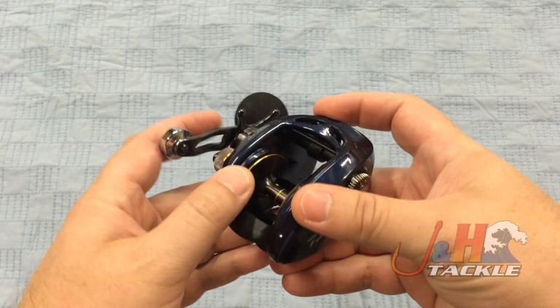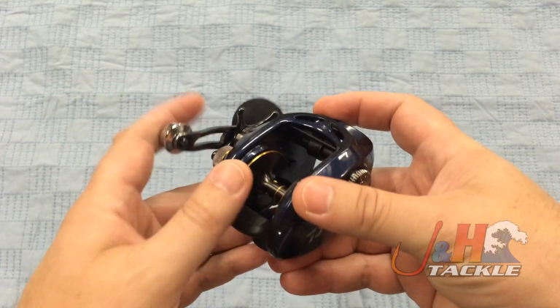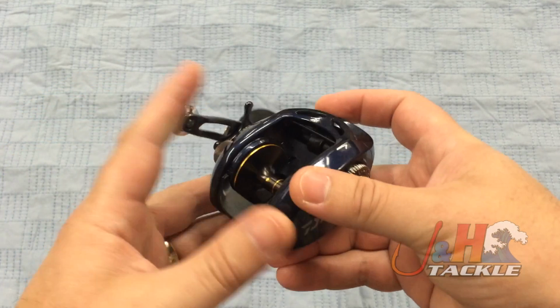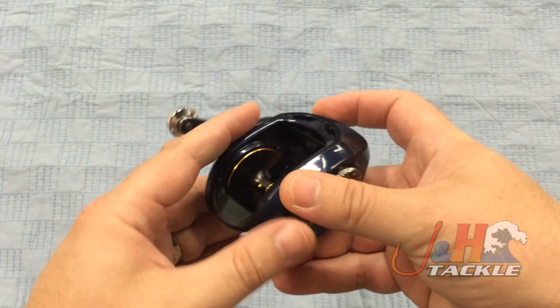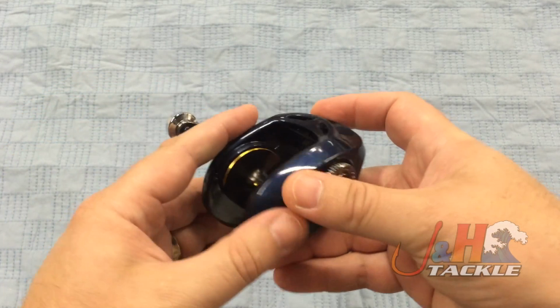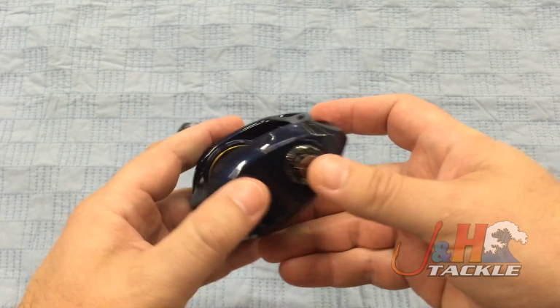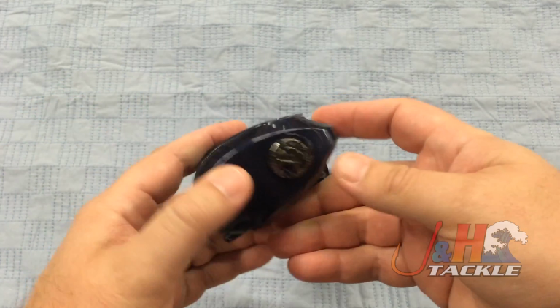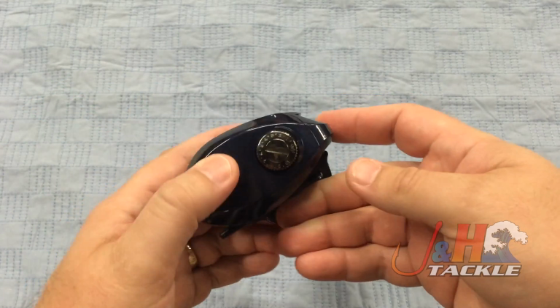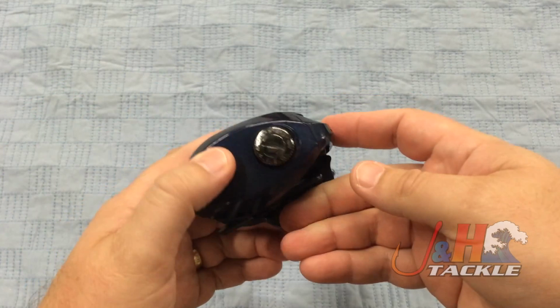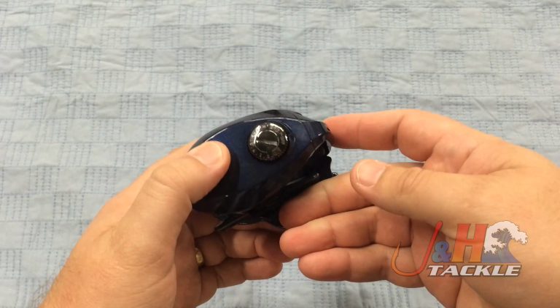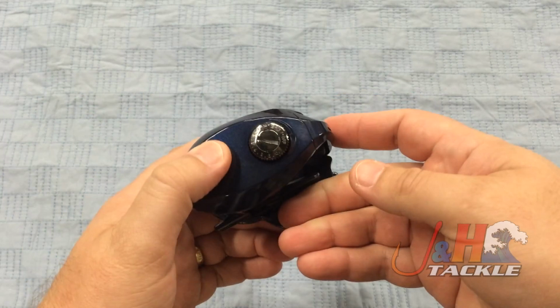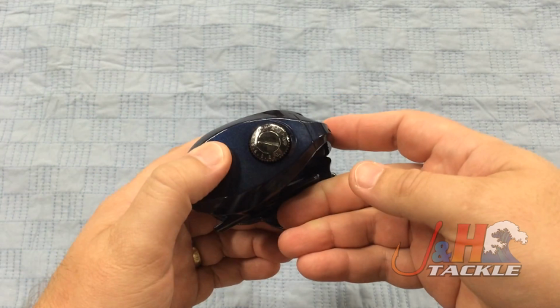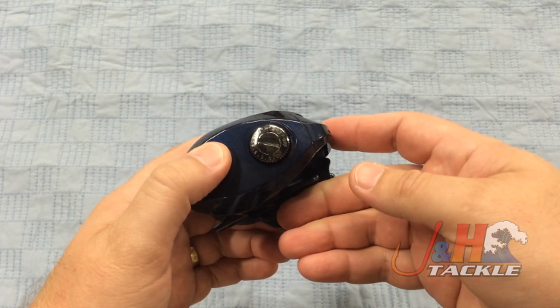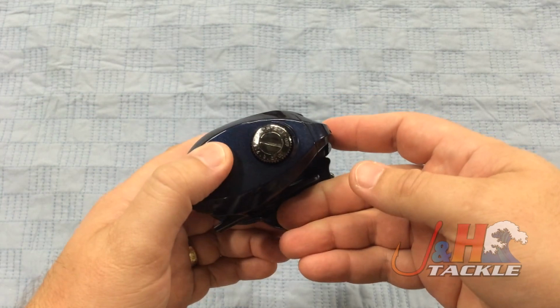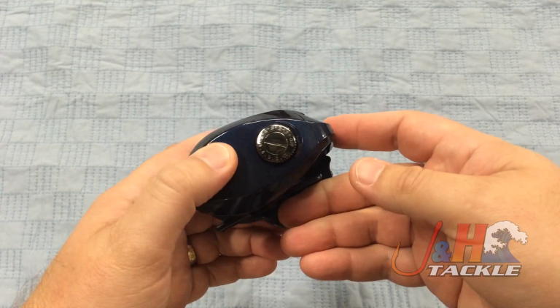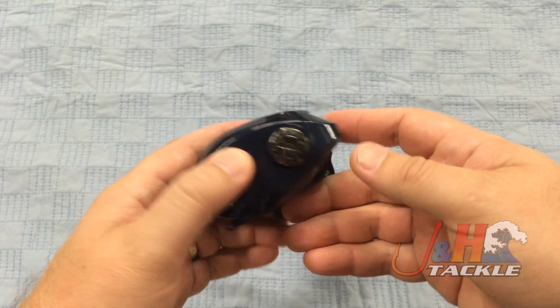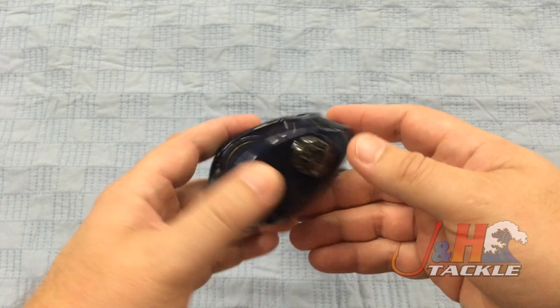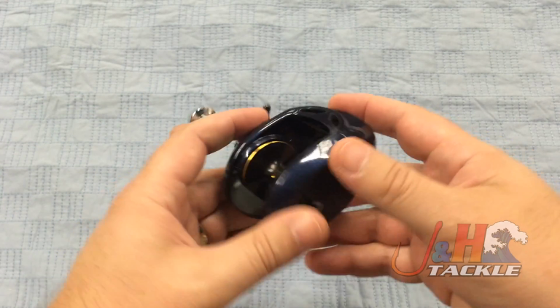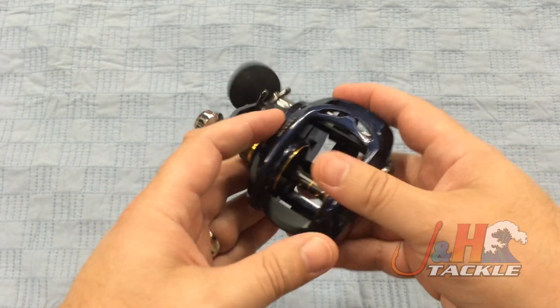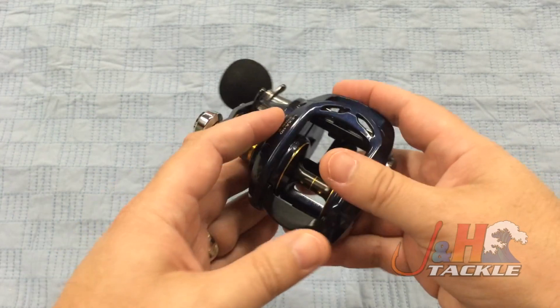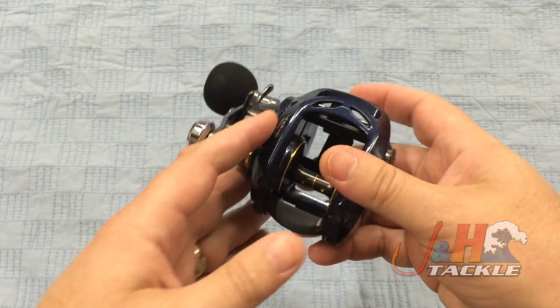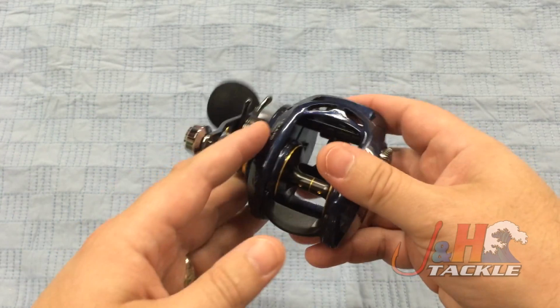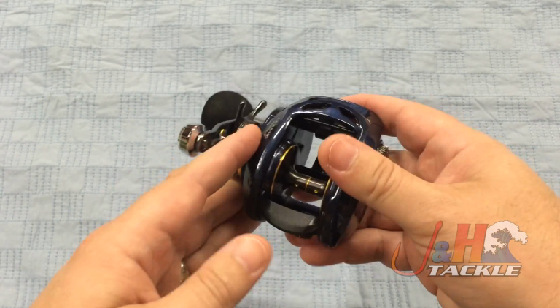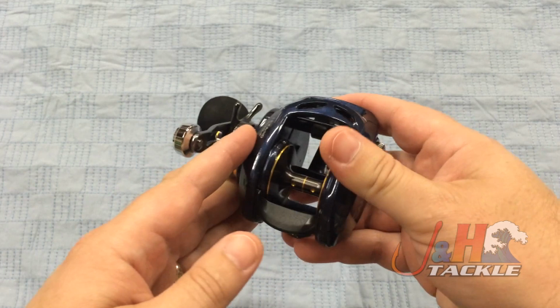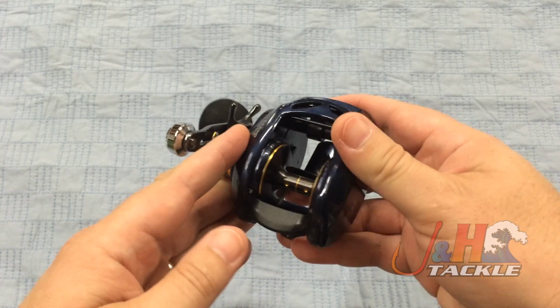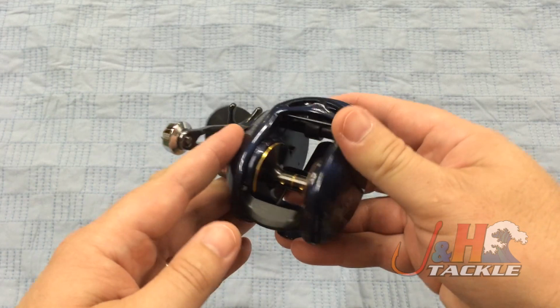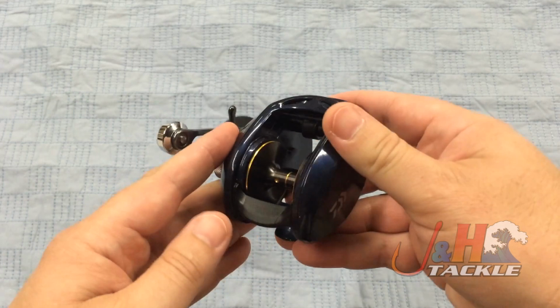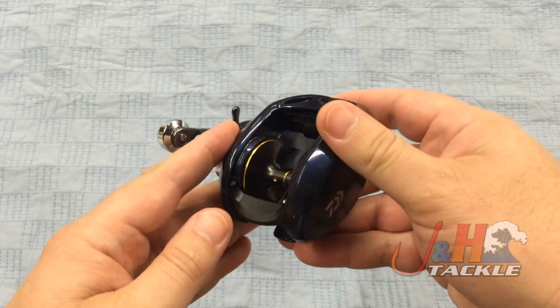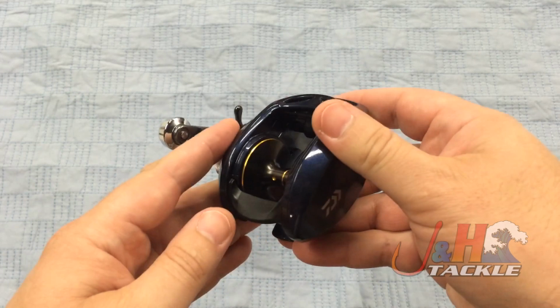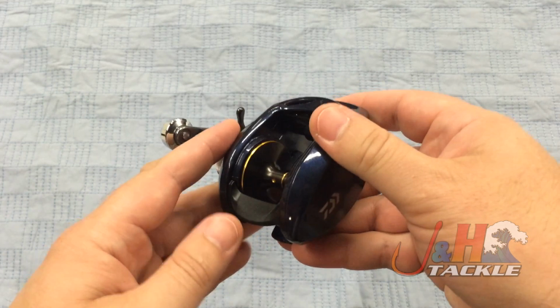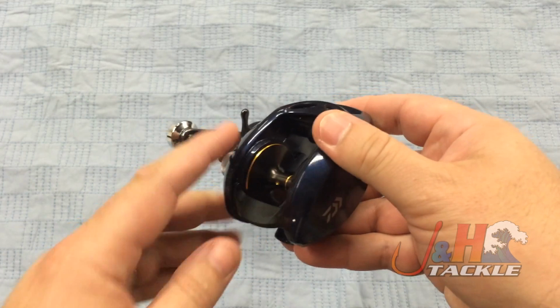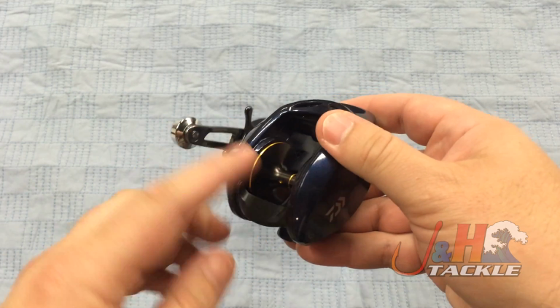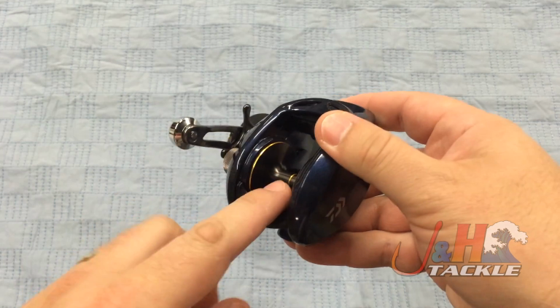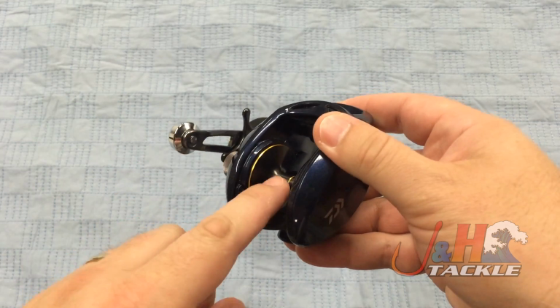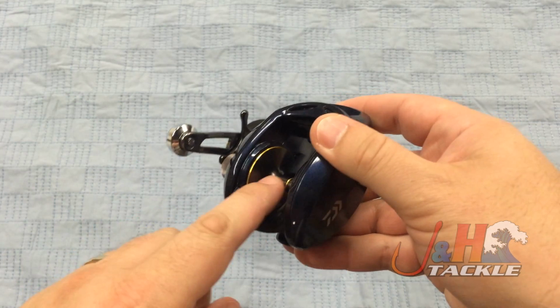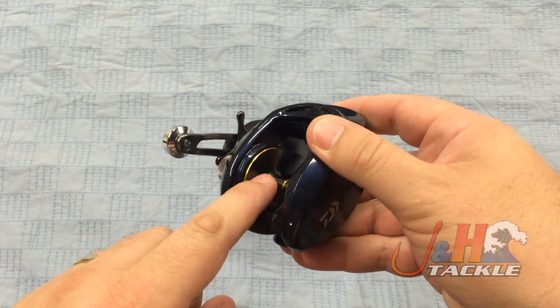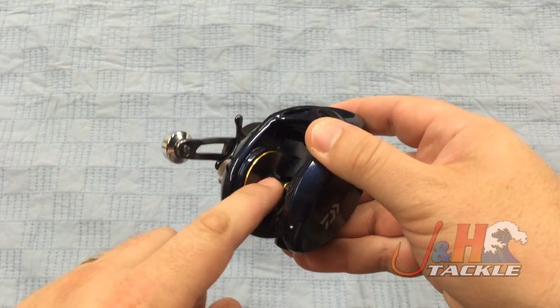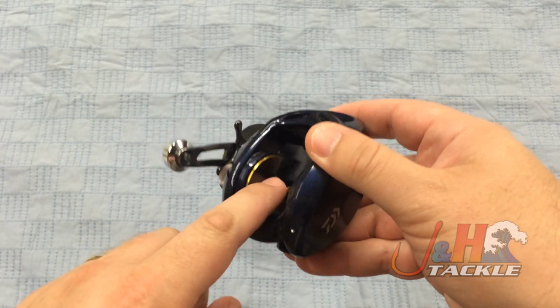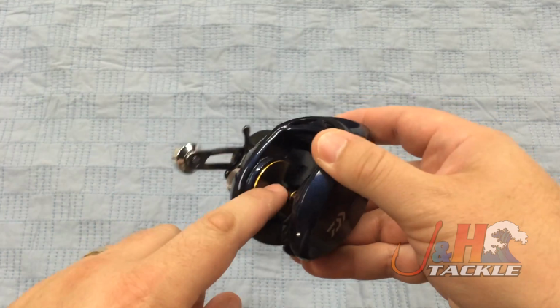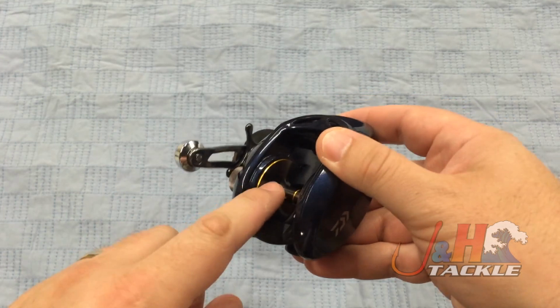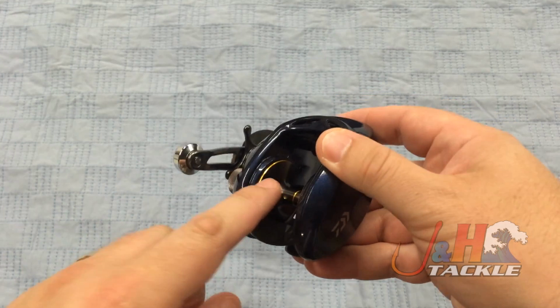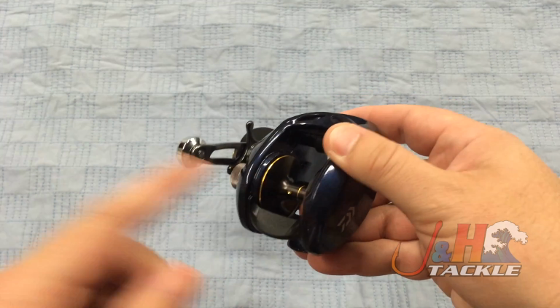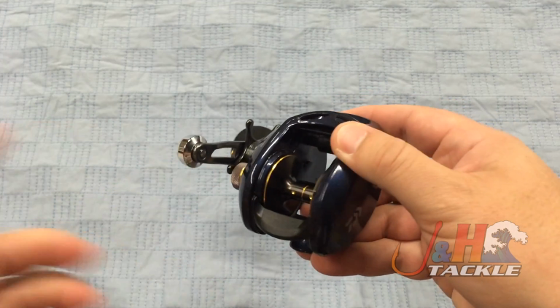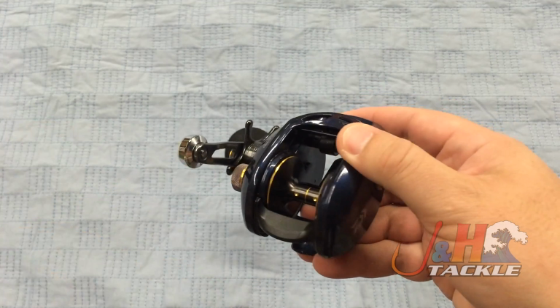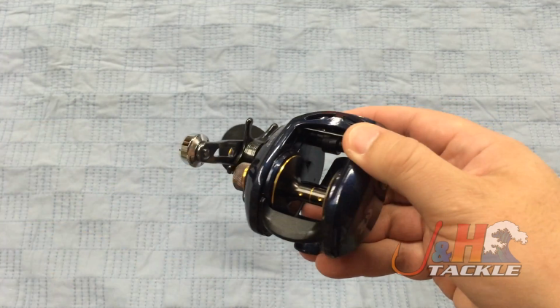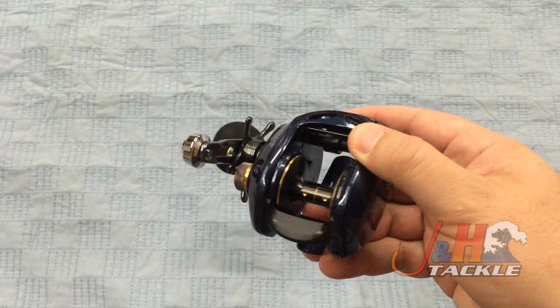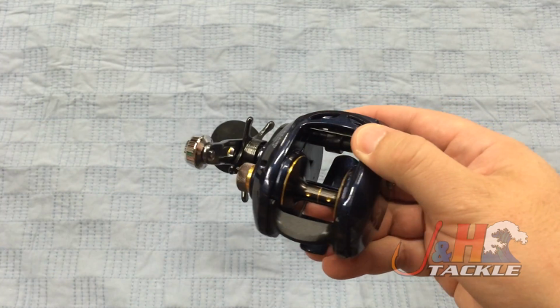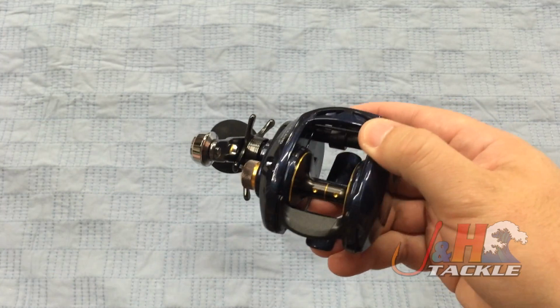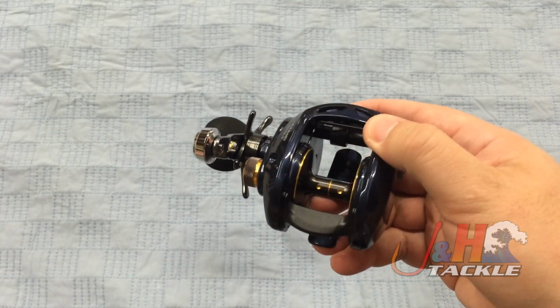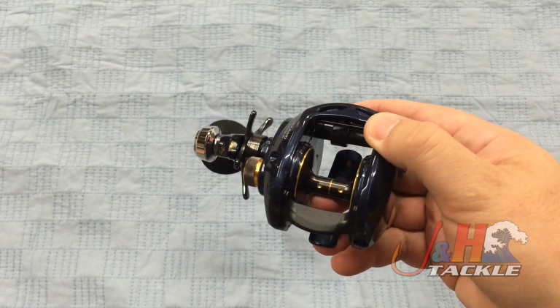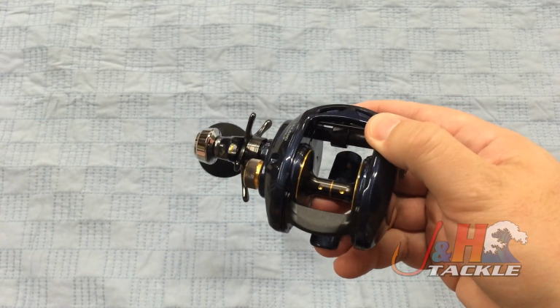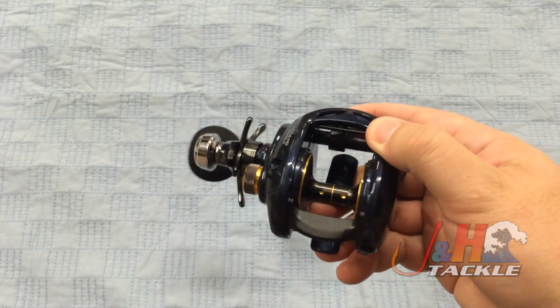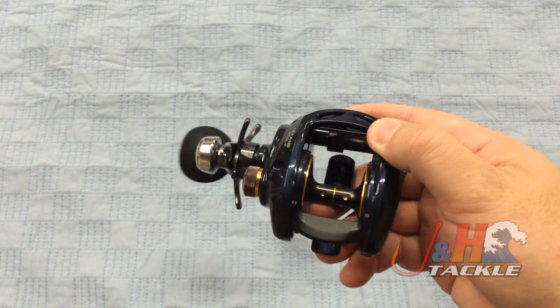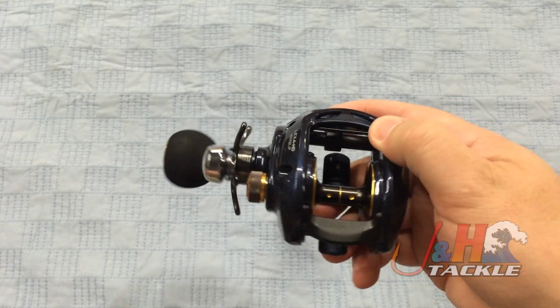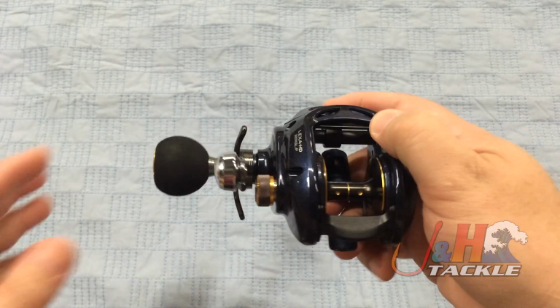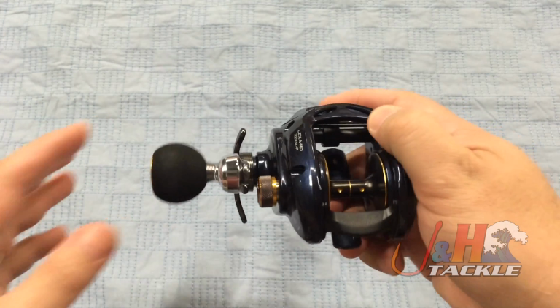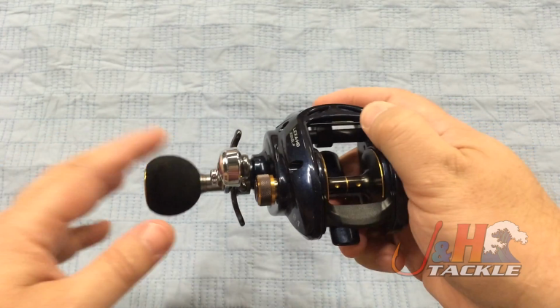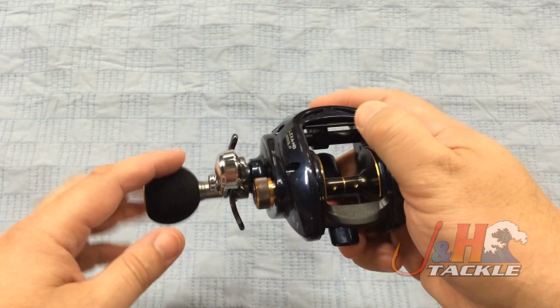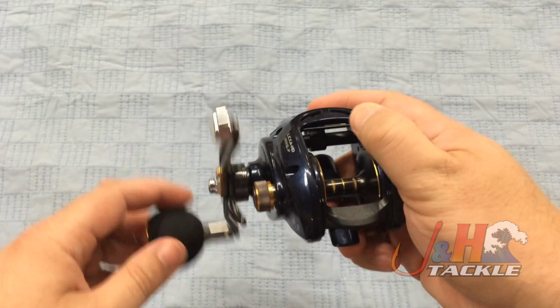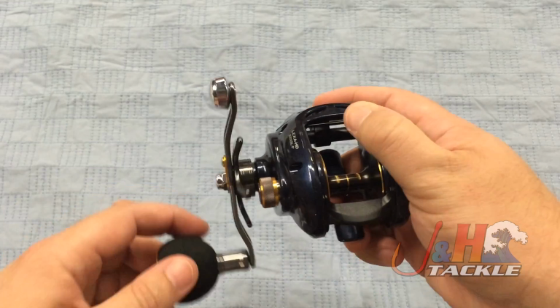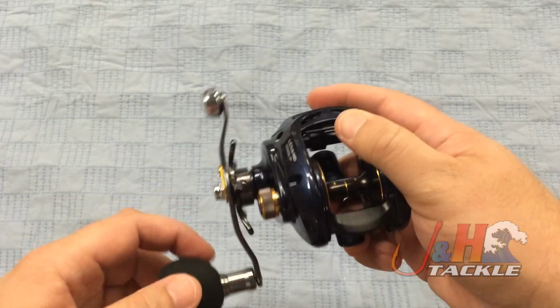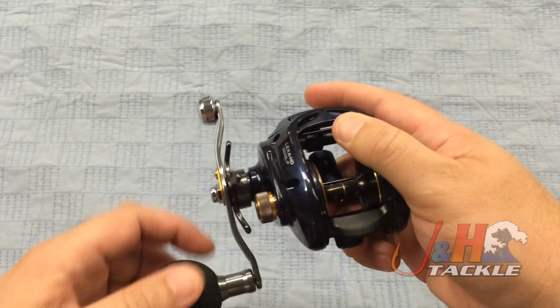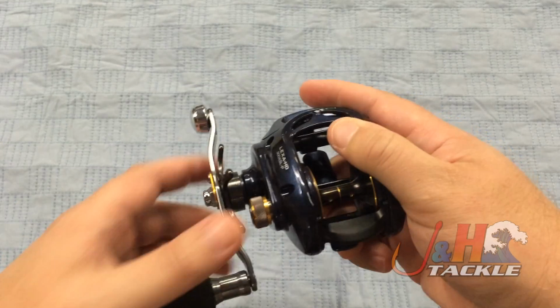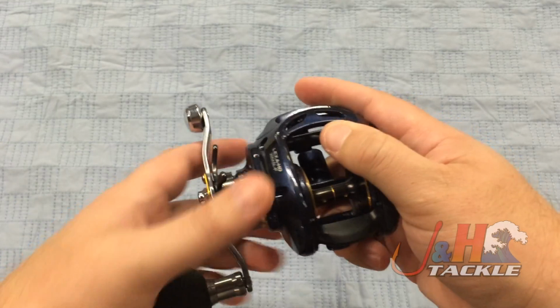It's got the aluminum body, aluminum spool. You can fit a lot of line on there — you're looking at about 250 yards of 40 pound test braid.